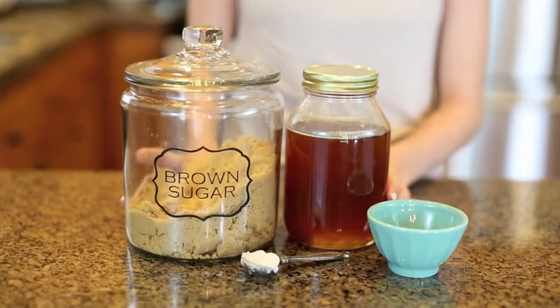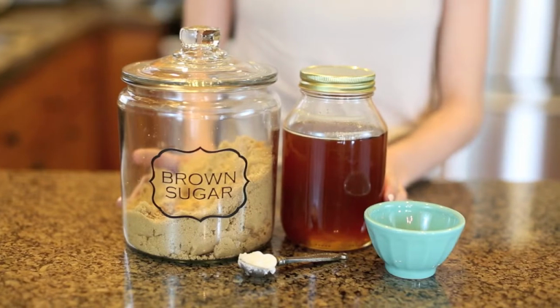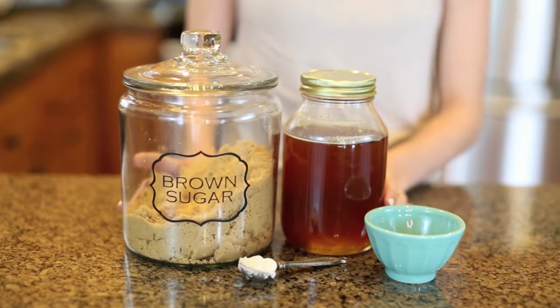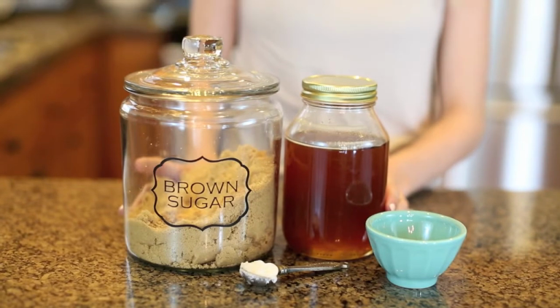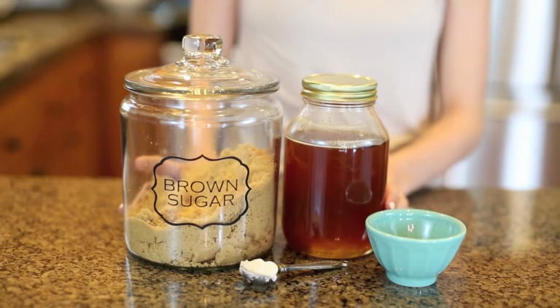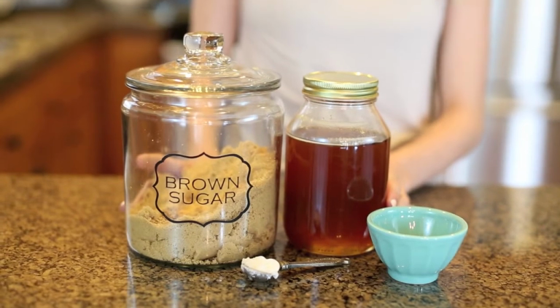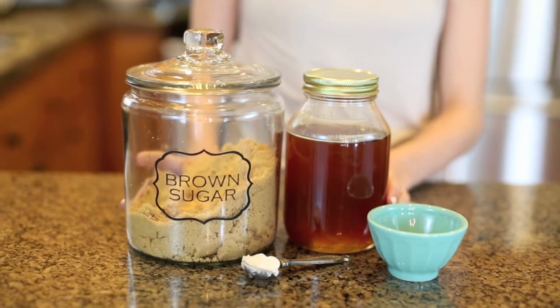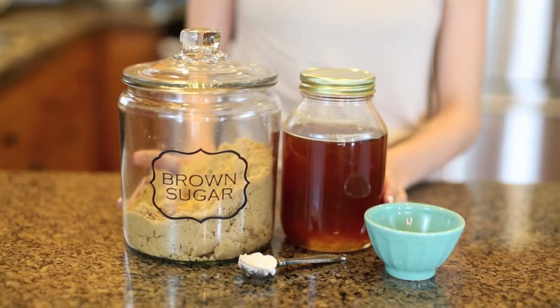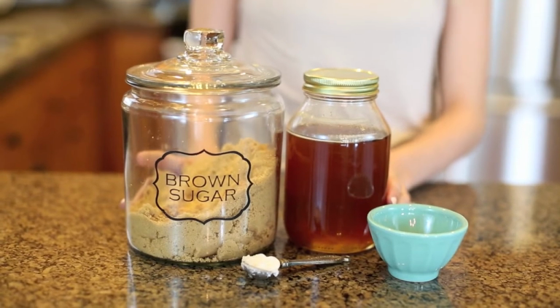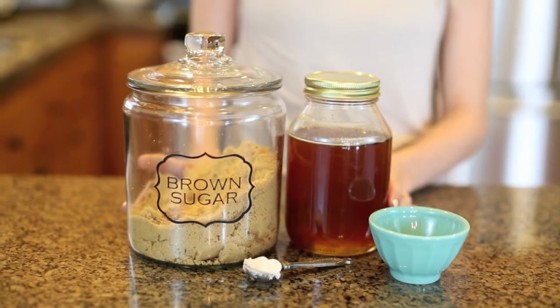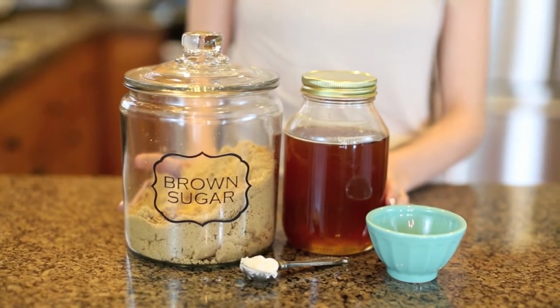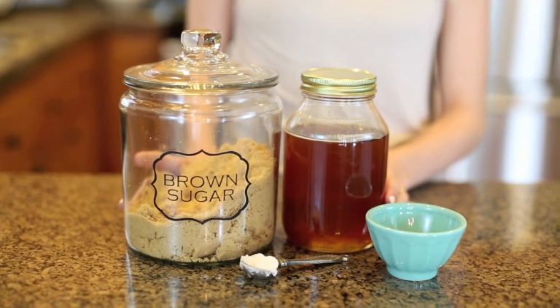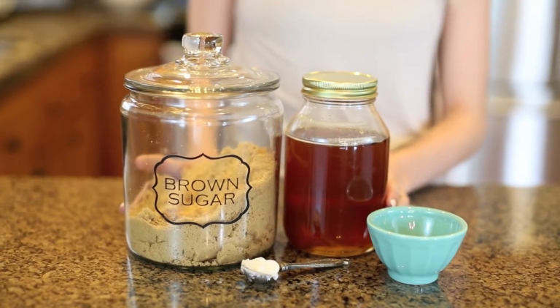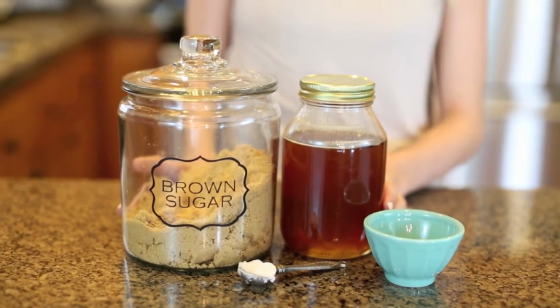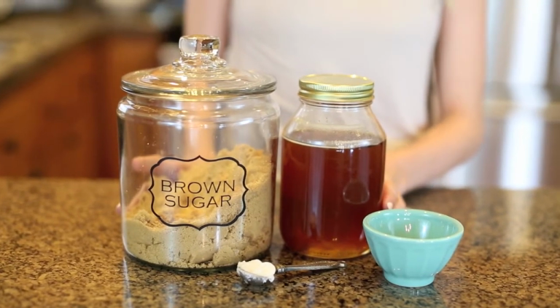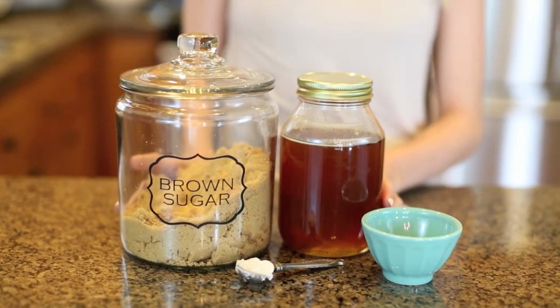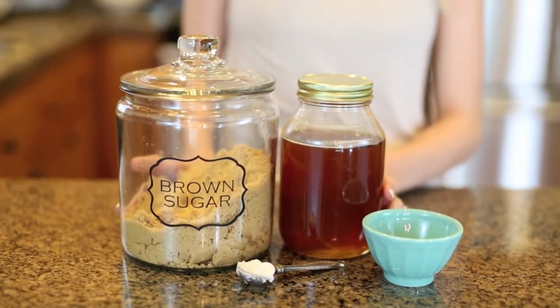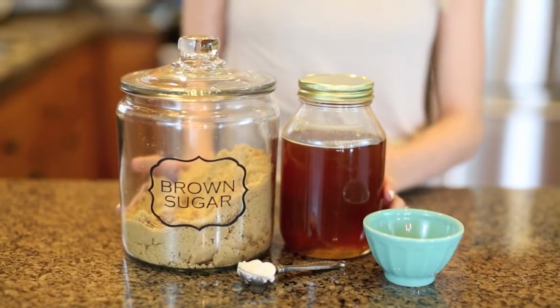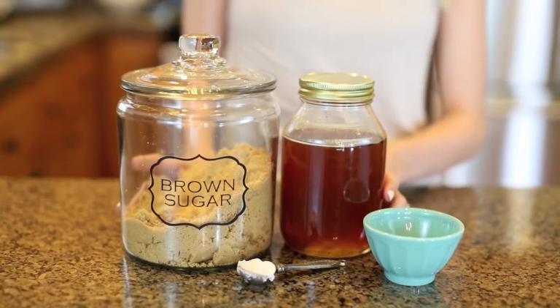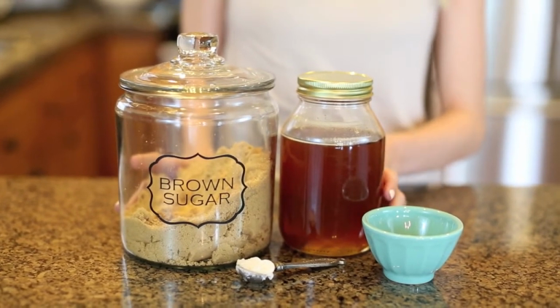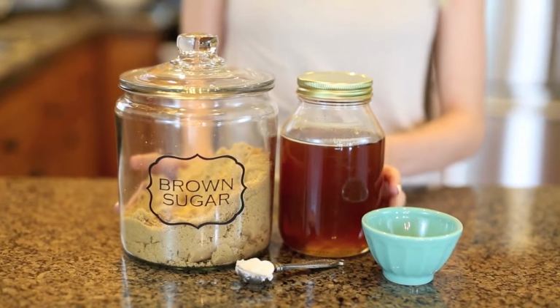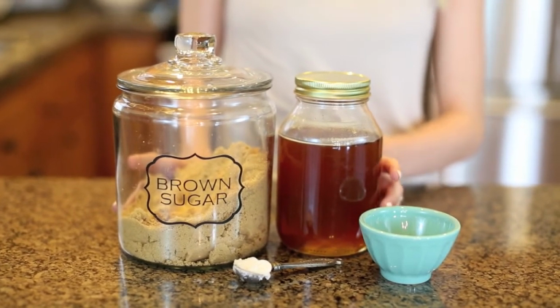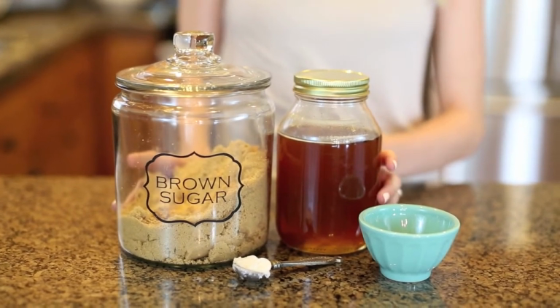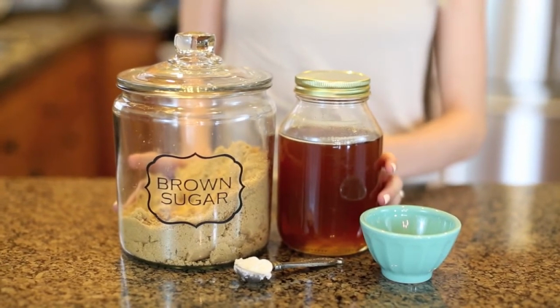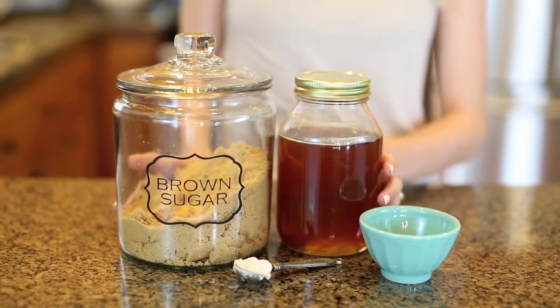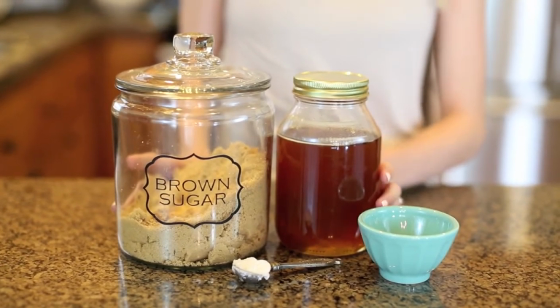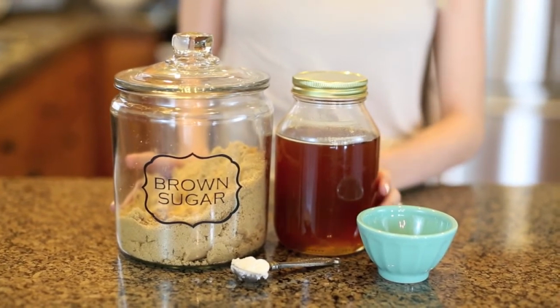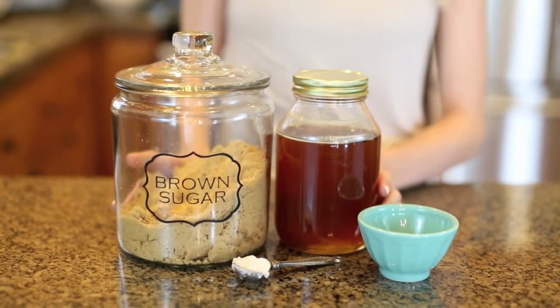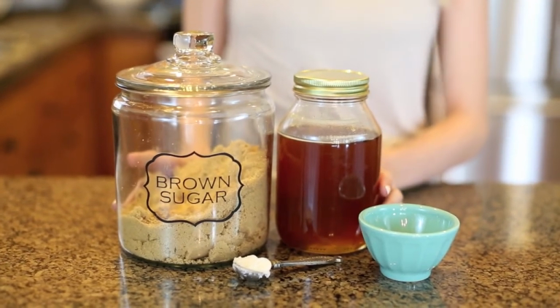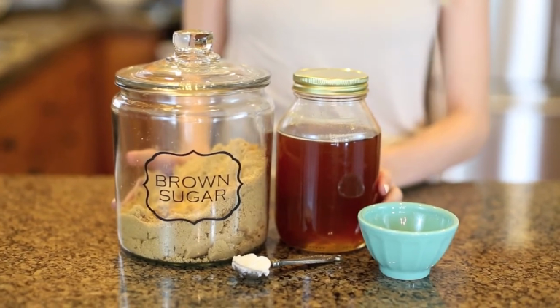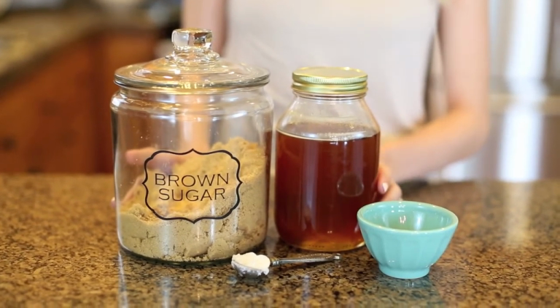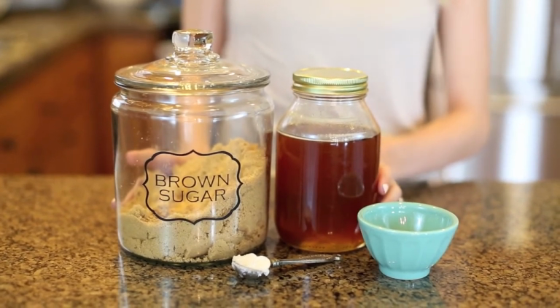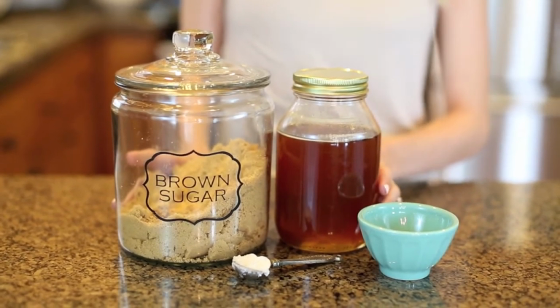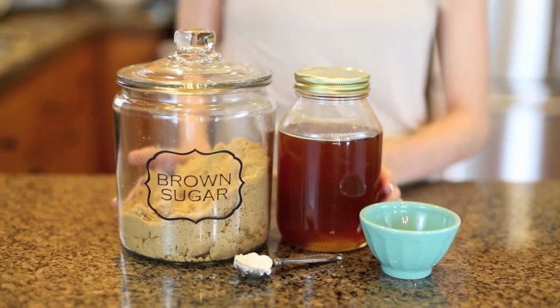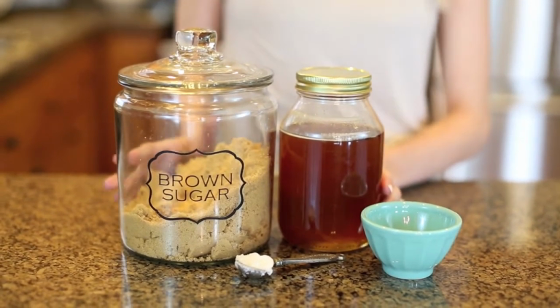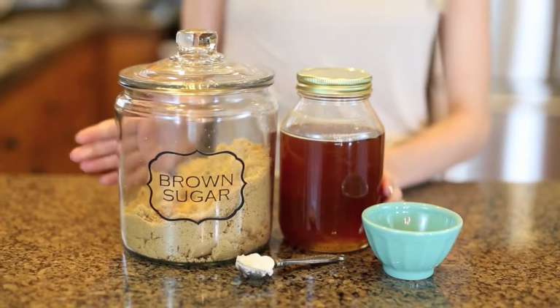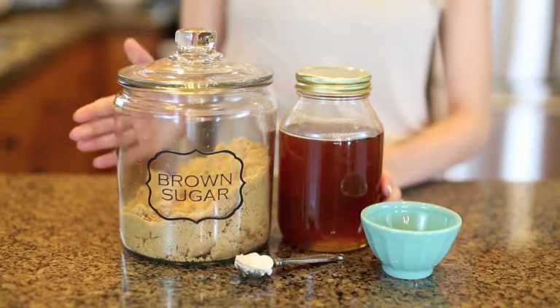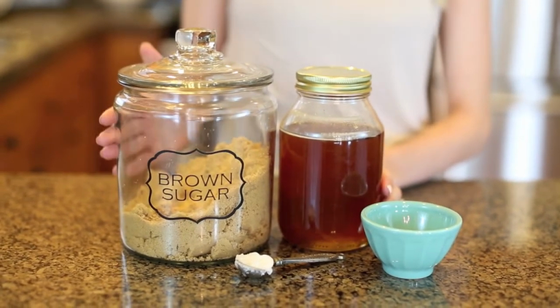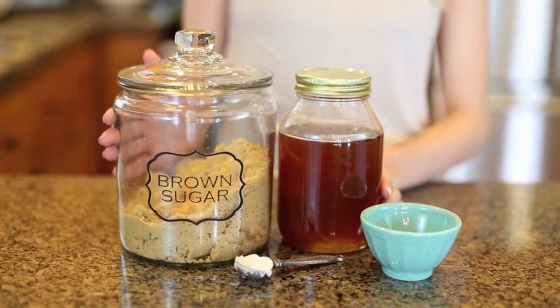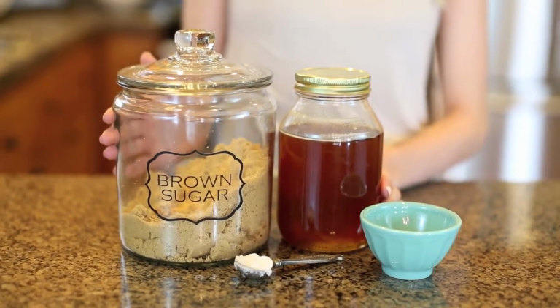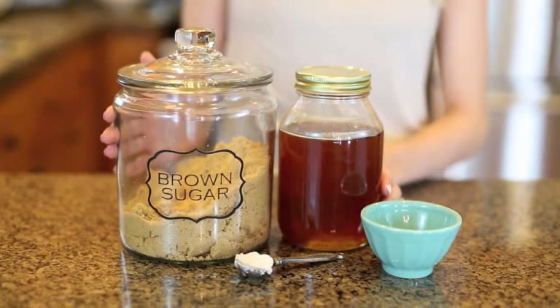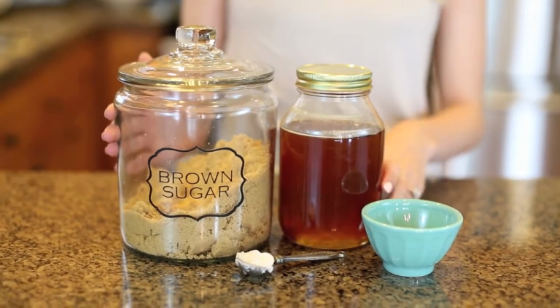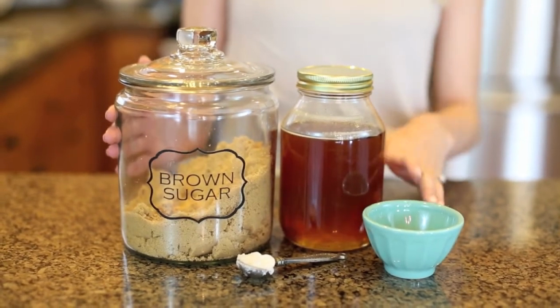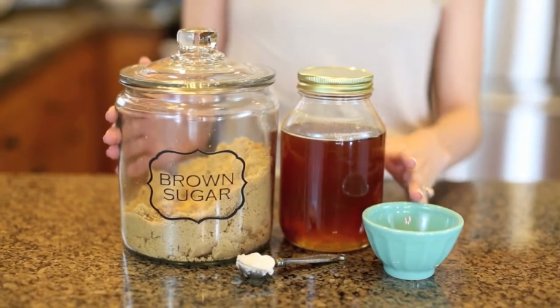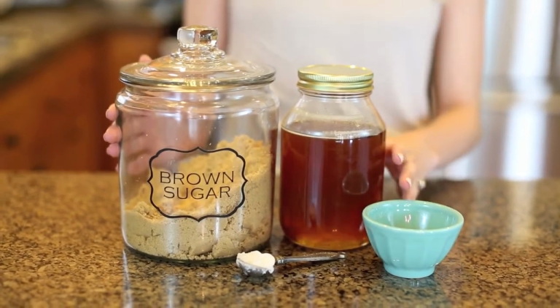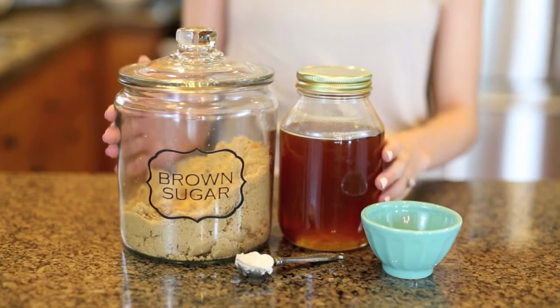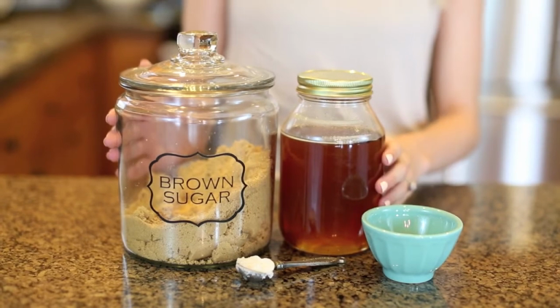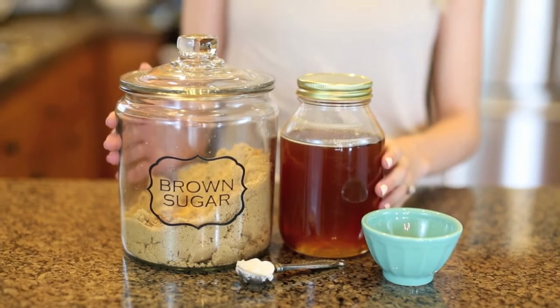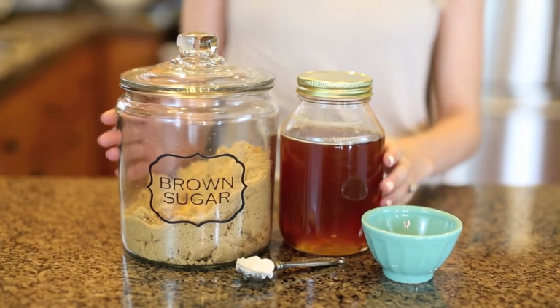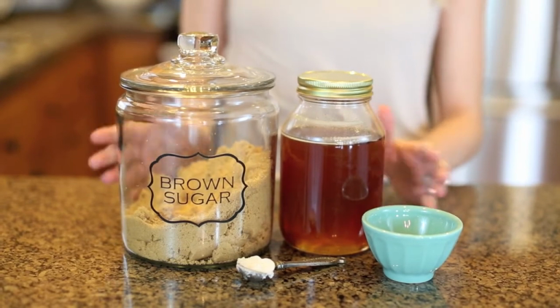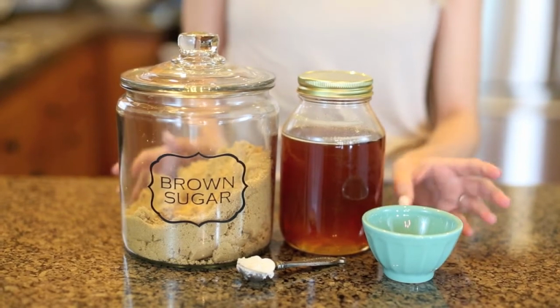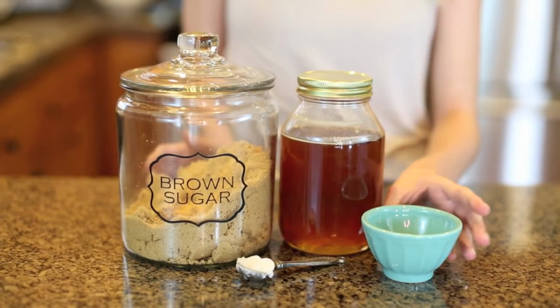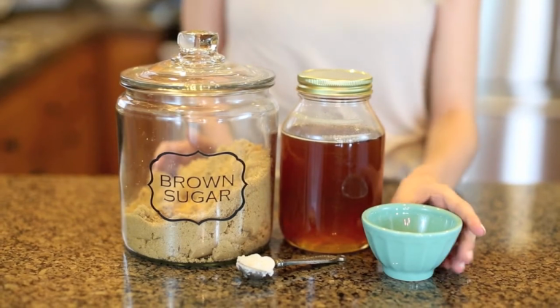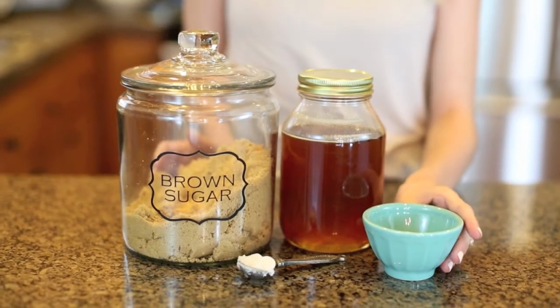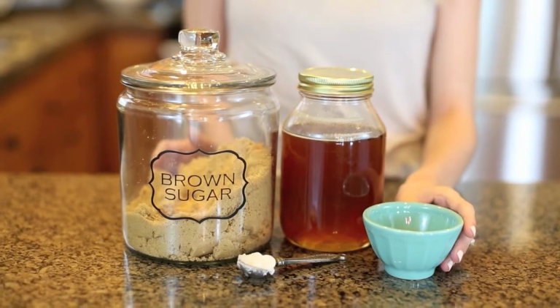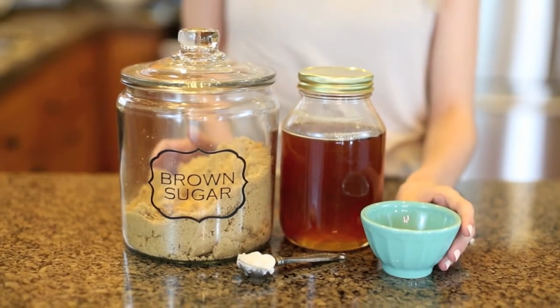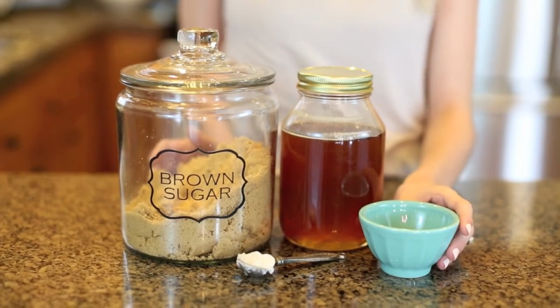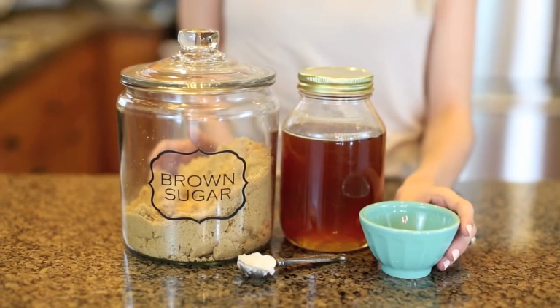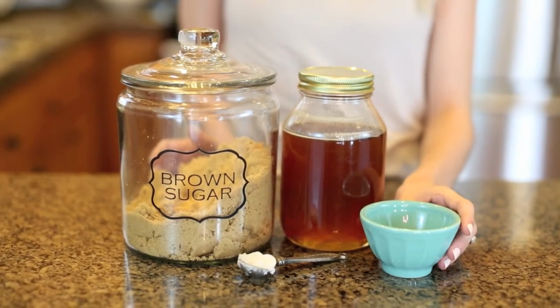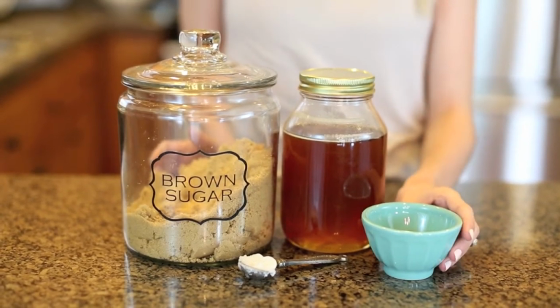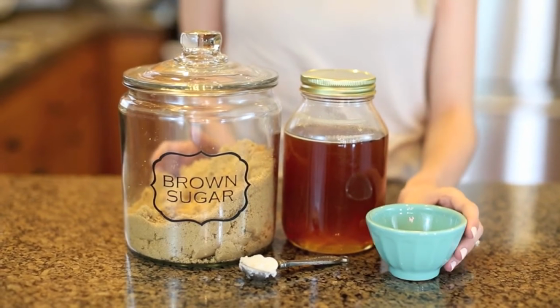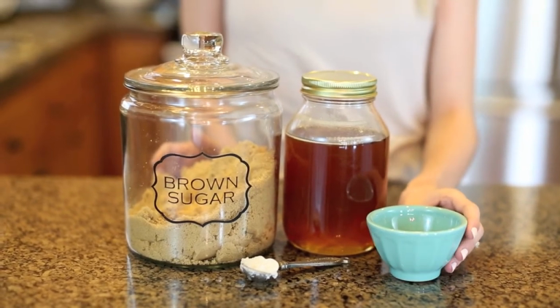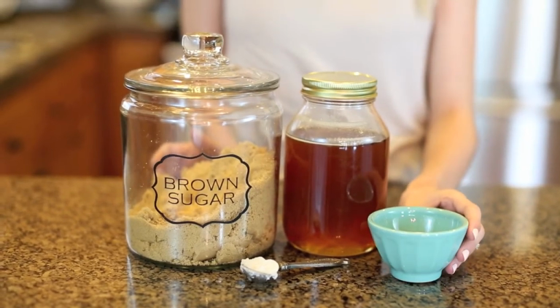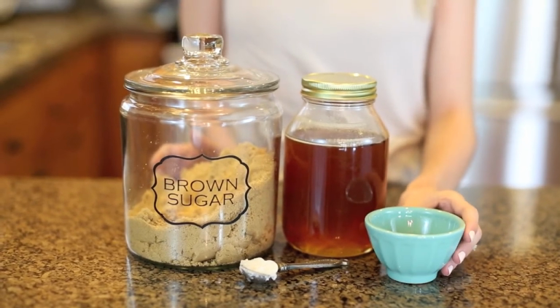So what you're going to need is one teaspoon measuring spoon, brown sugar, honey, and just a small bowl.